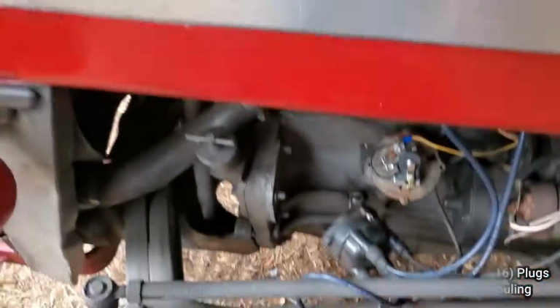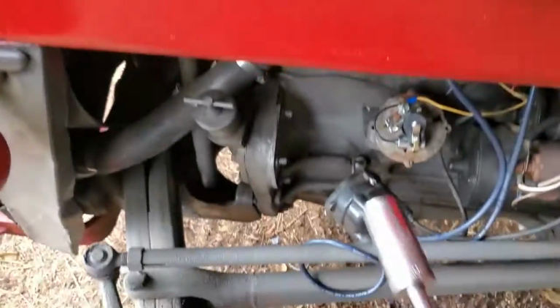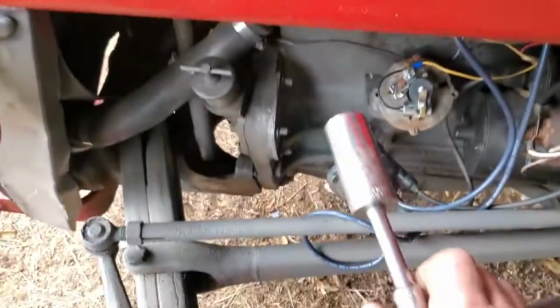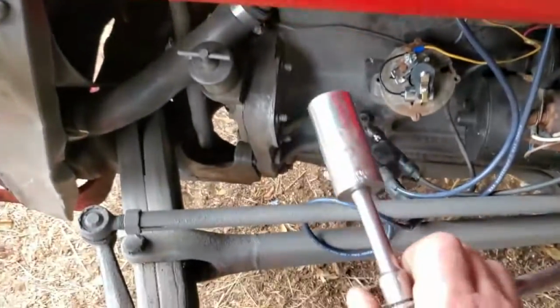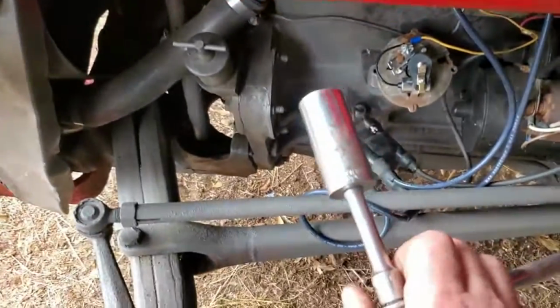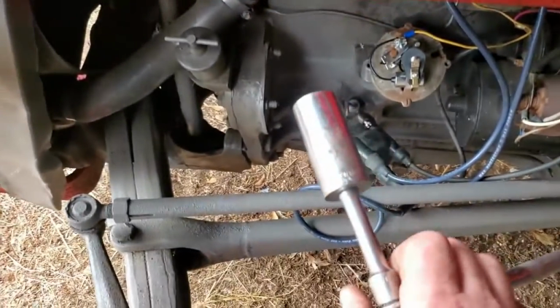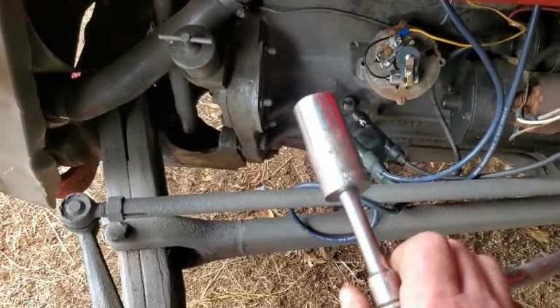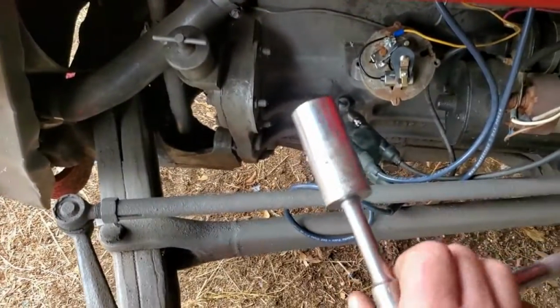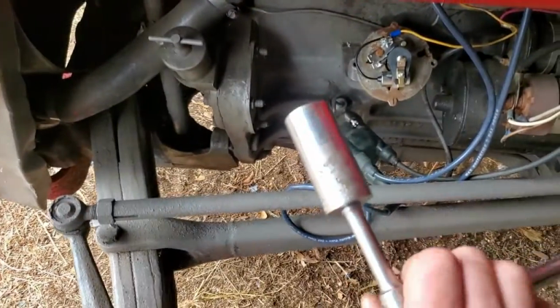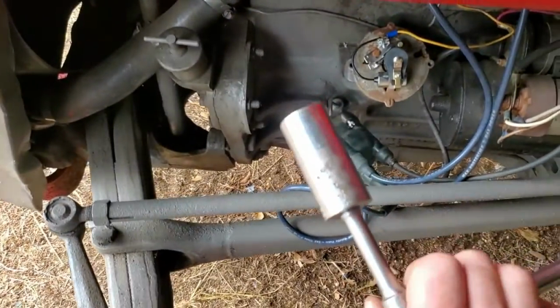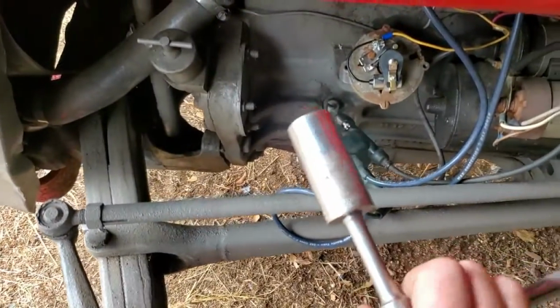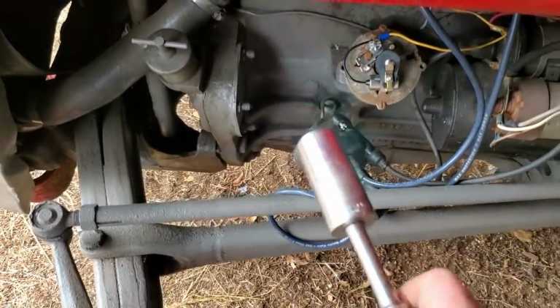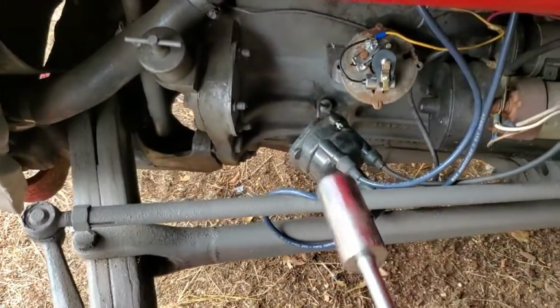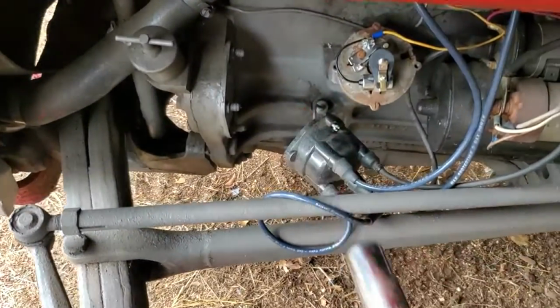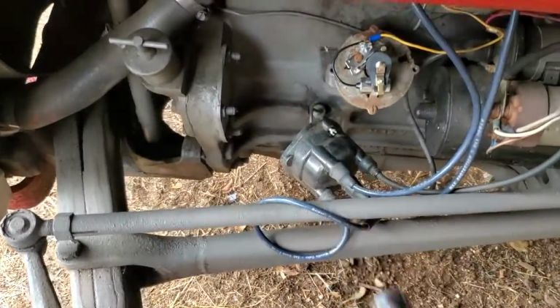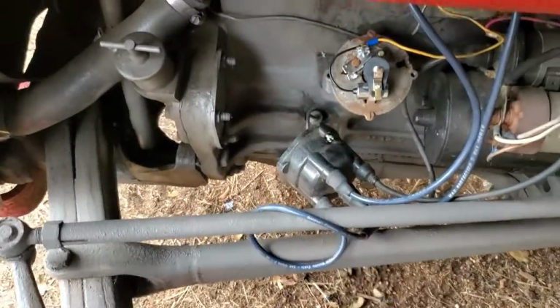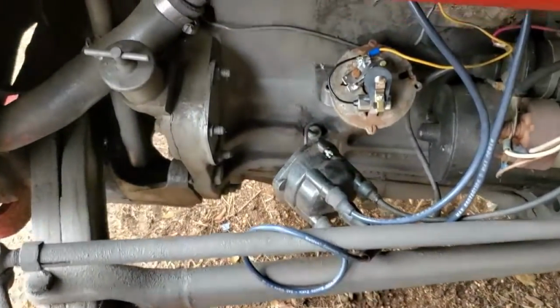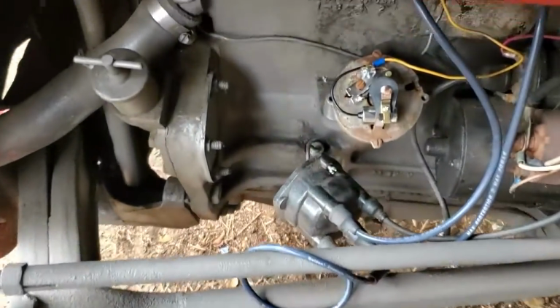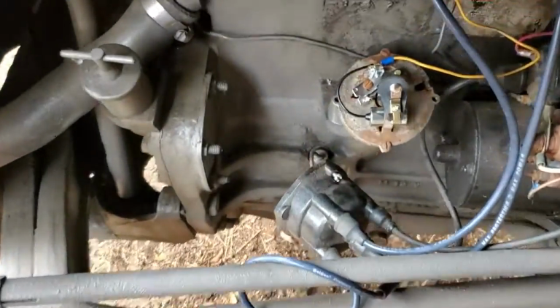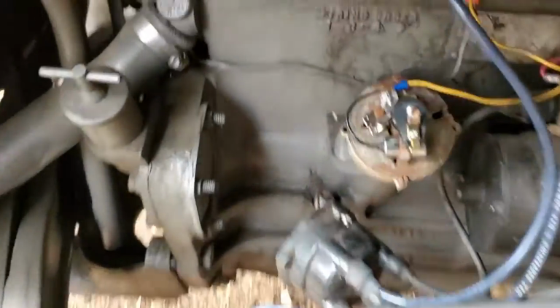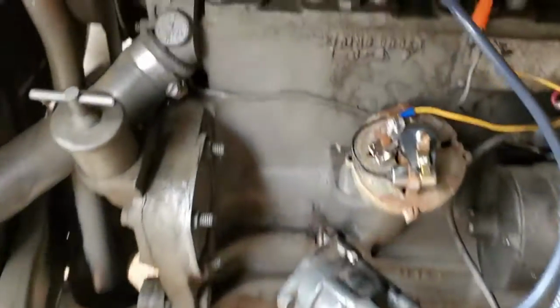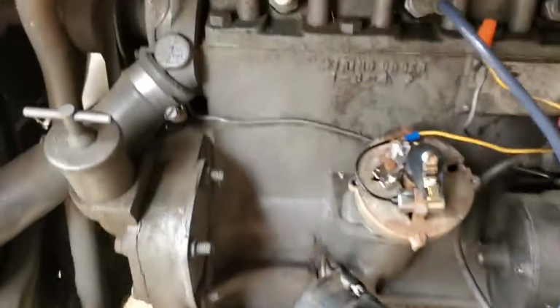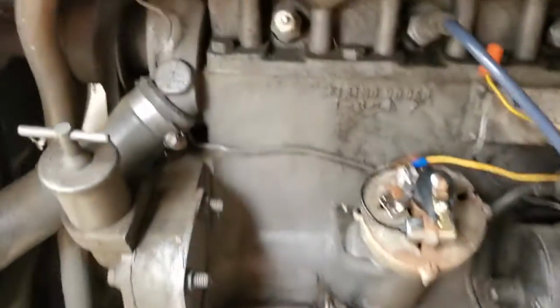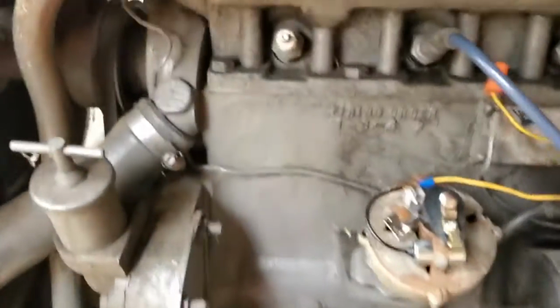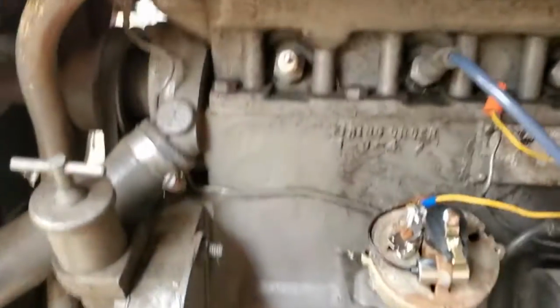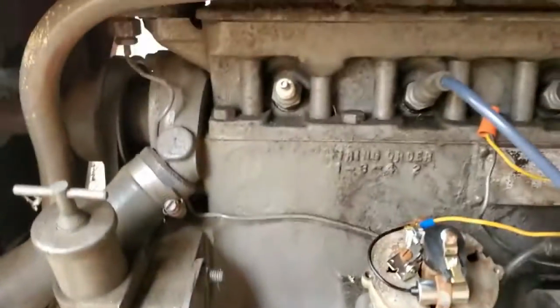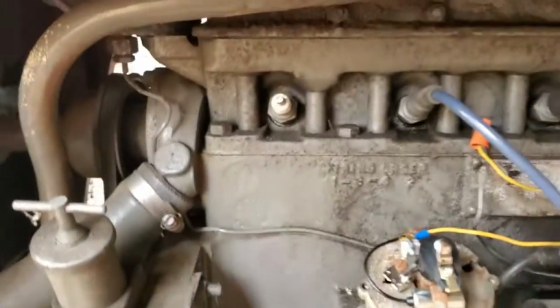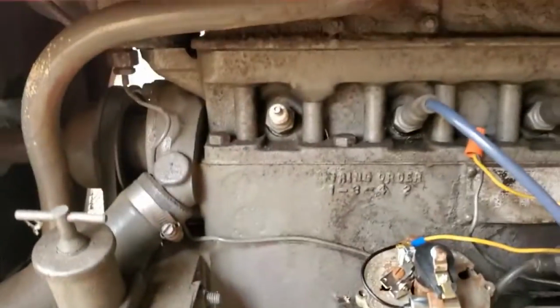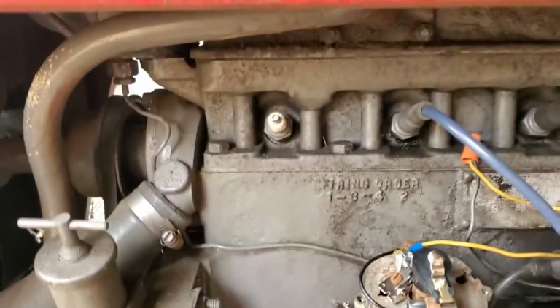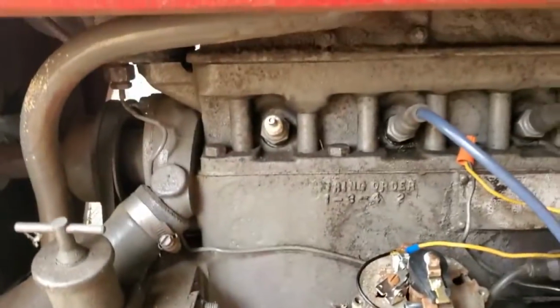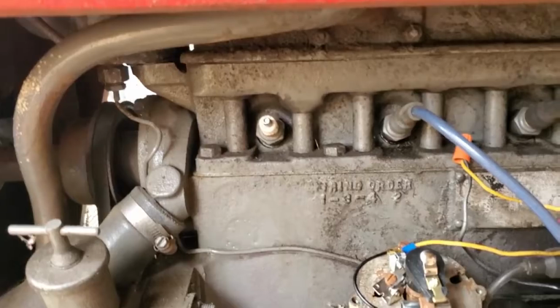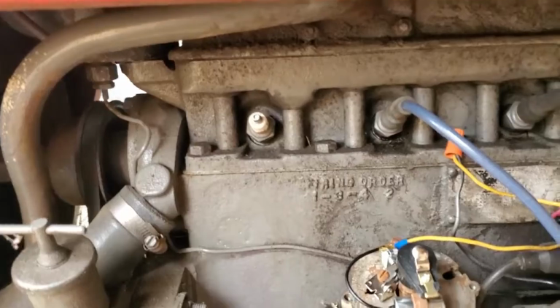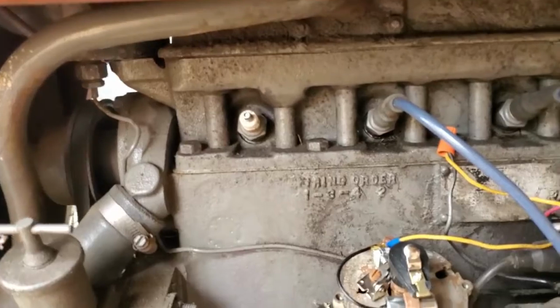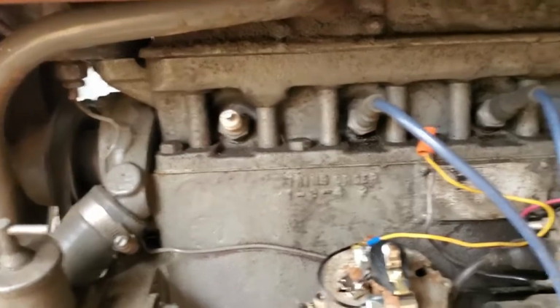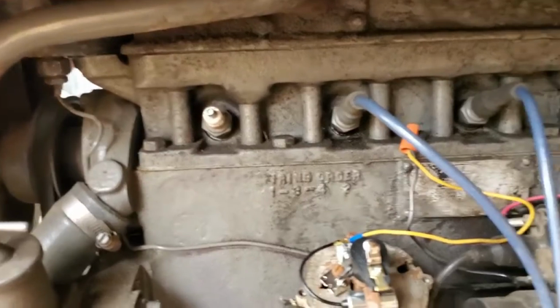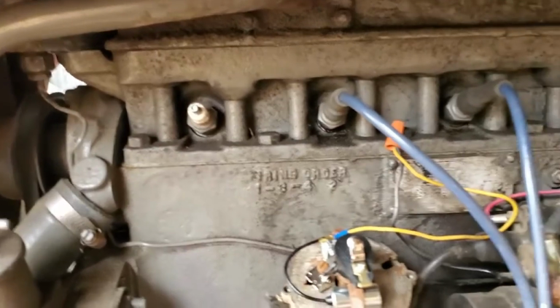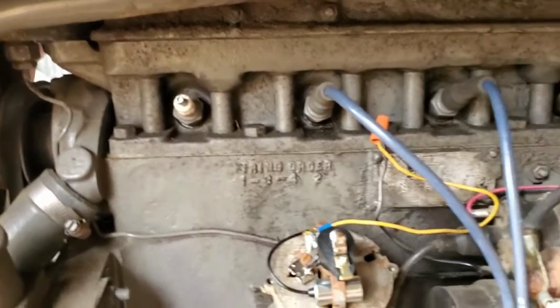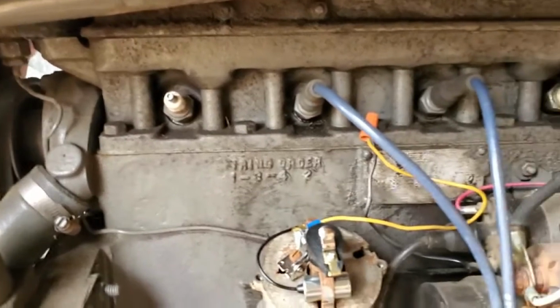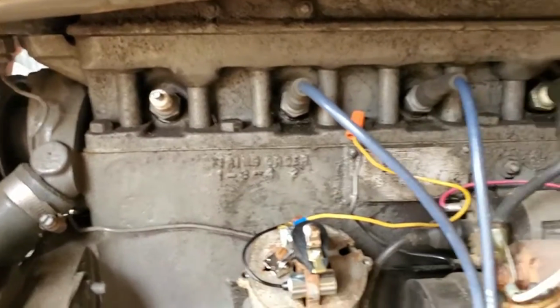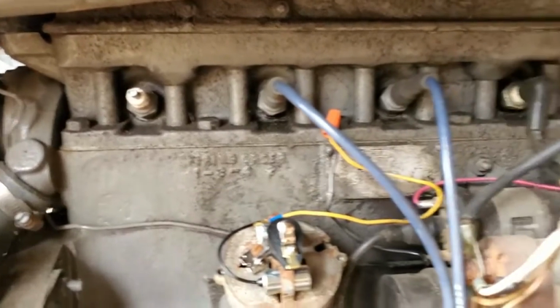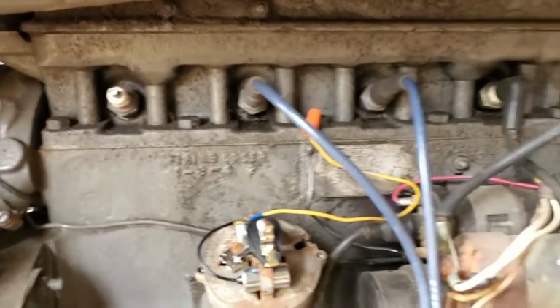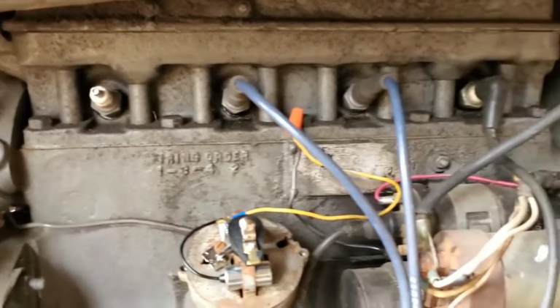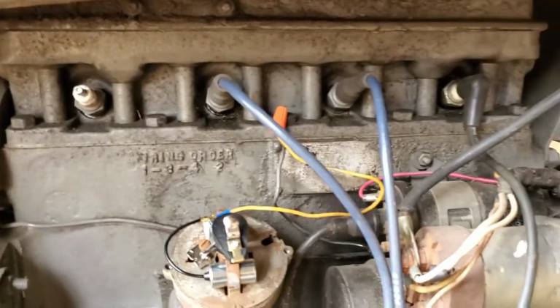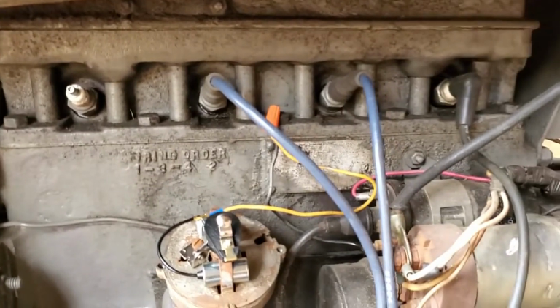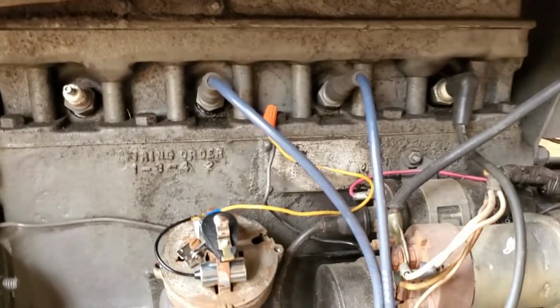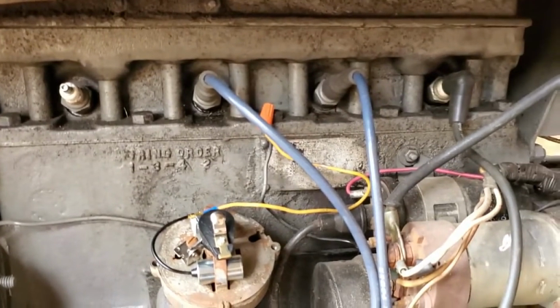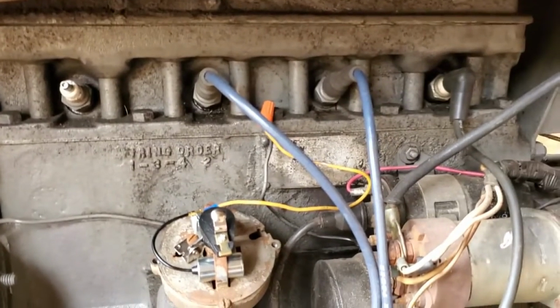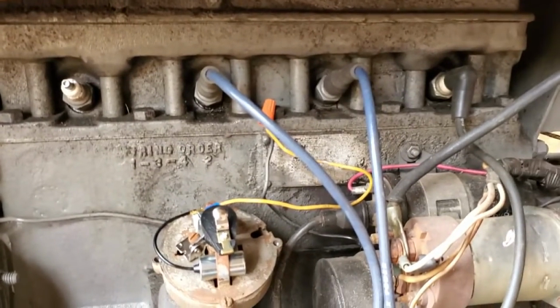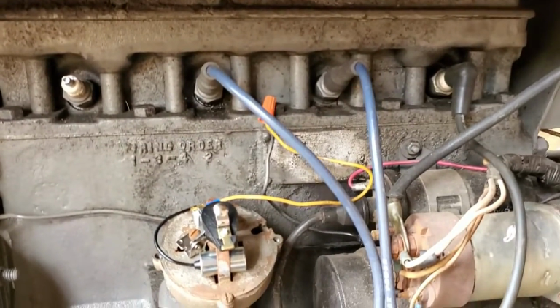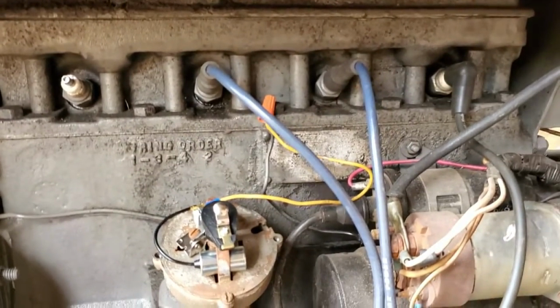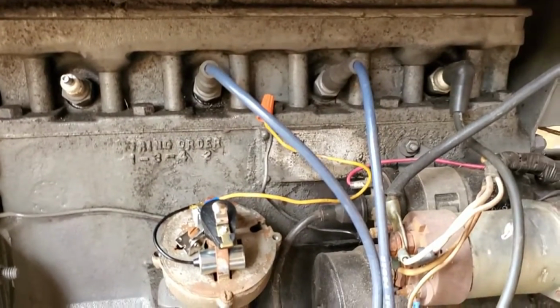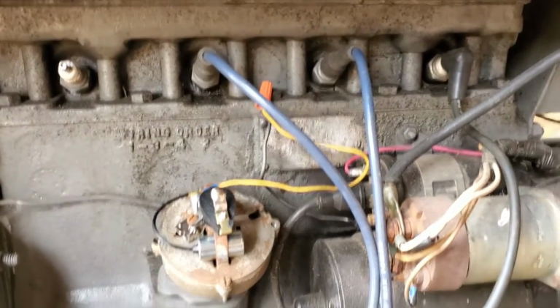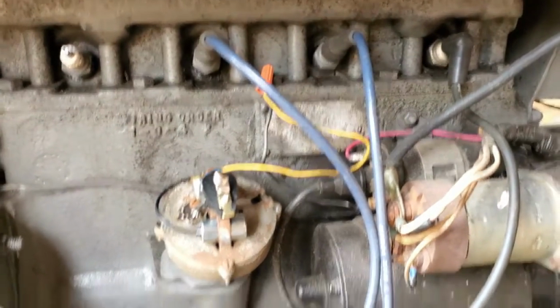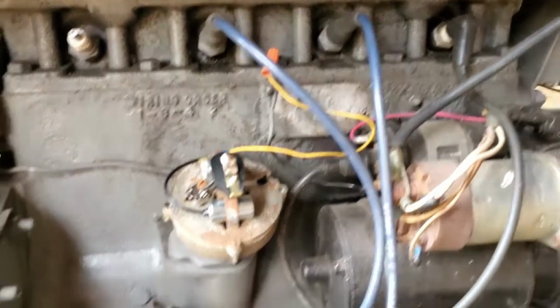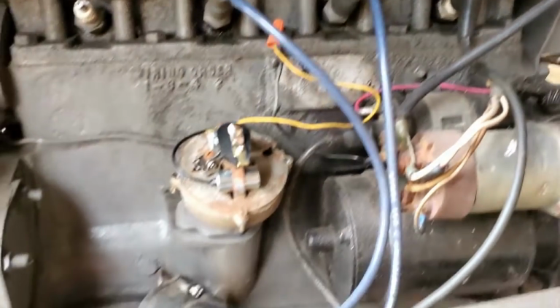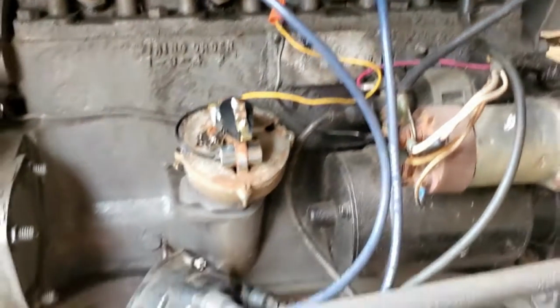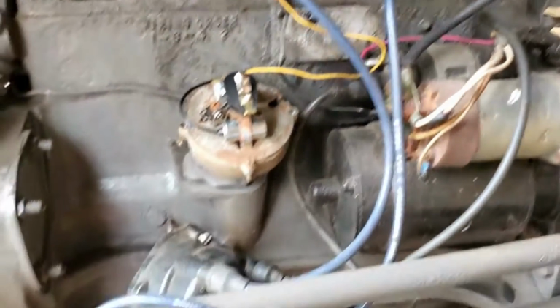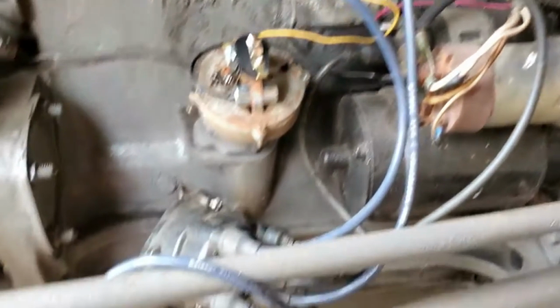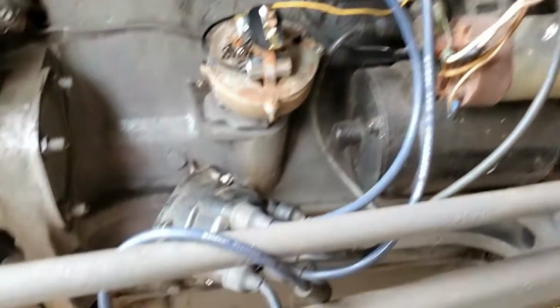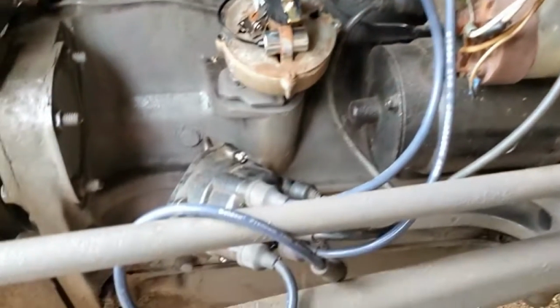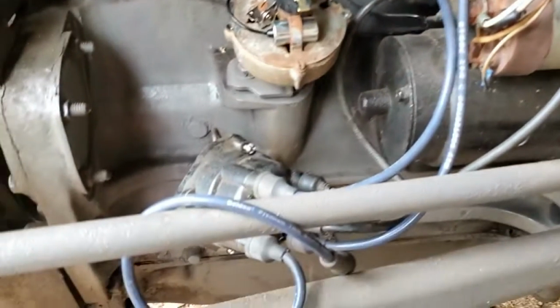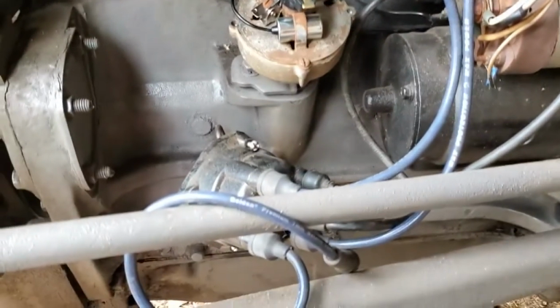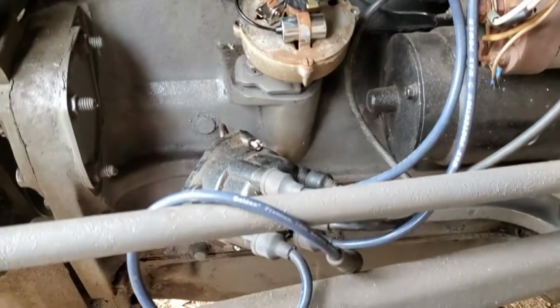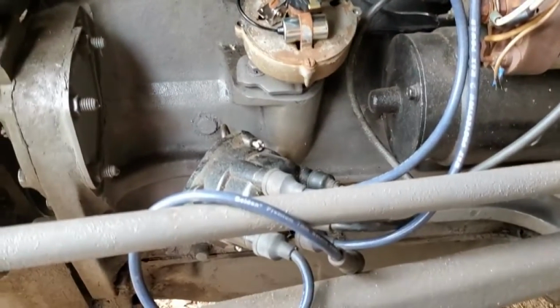I'm using a 7/8 deep well socket to remove the plugs. Just remember which plug wires go on which one — you don't want to mix those up.